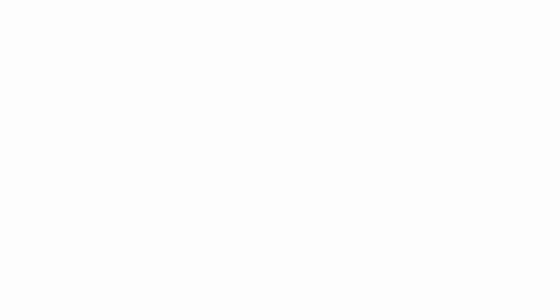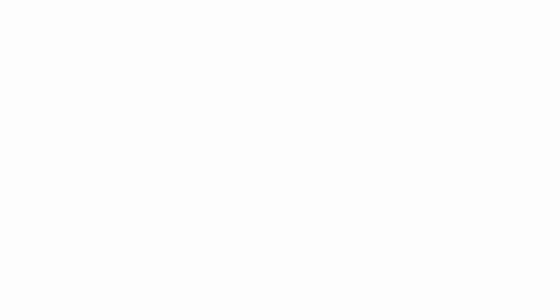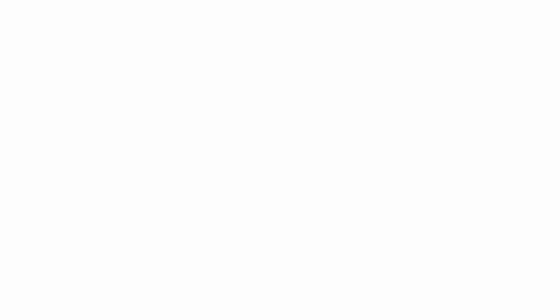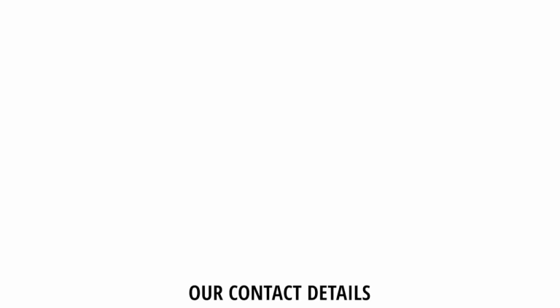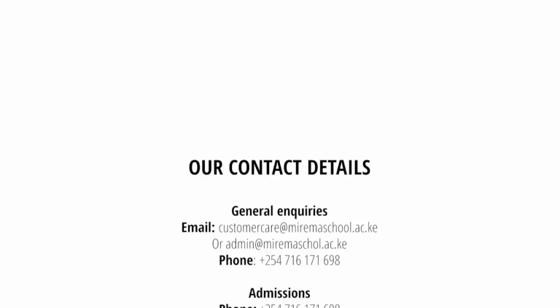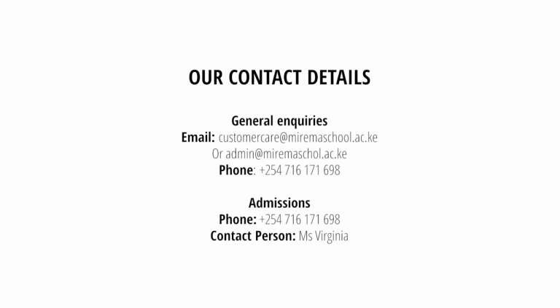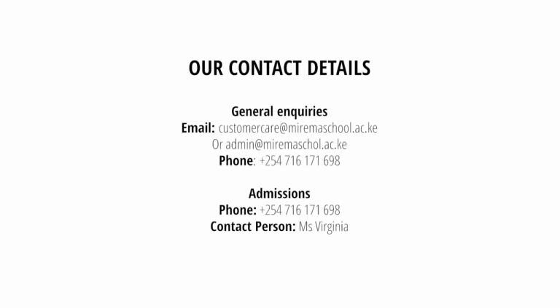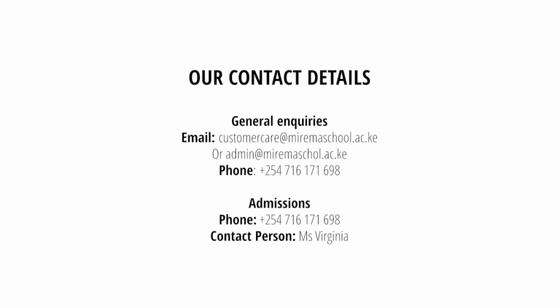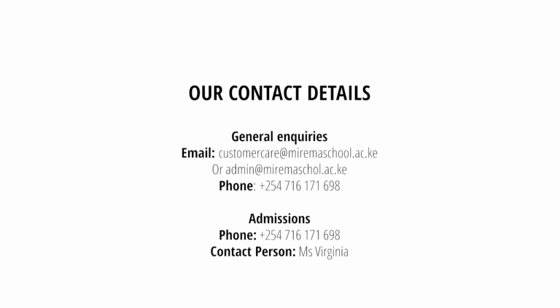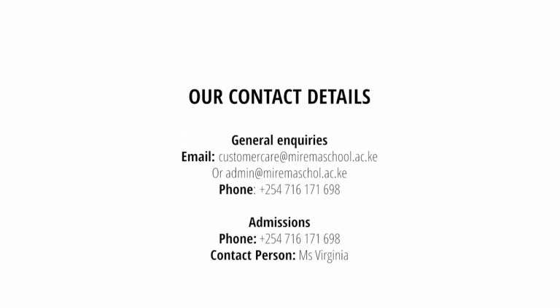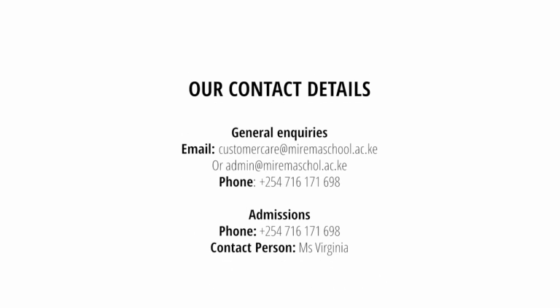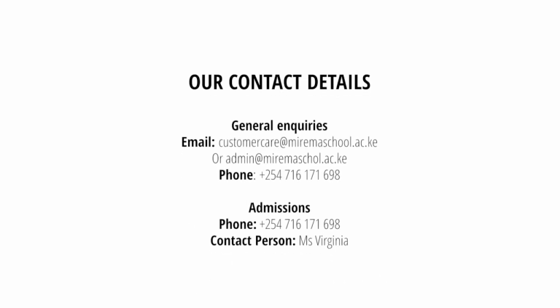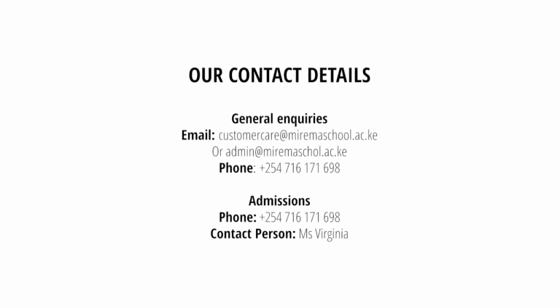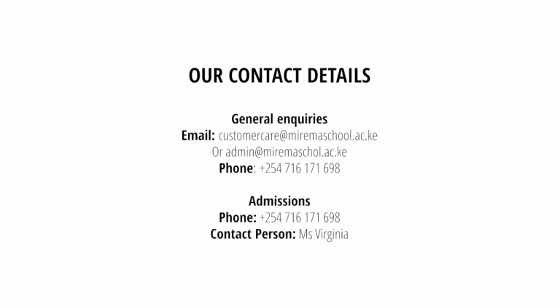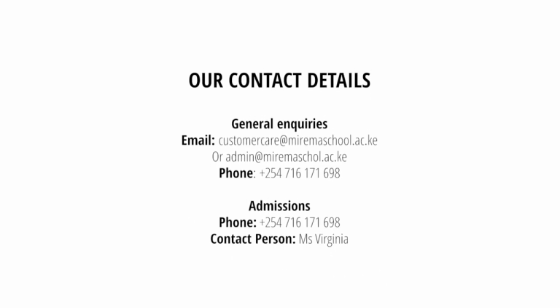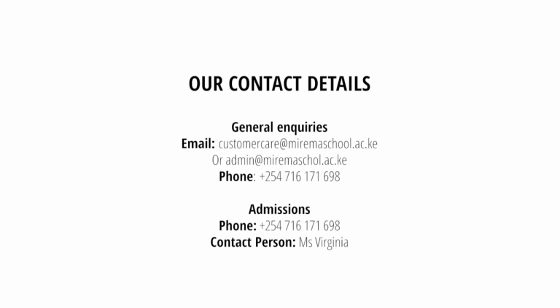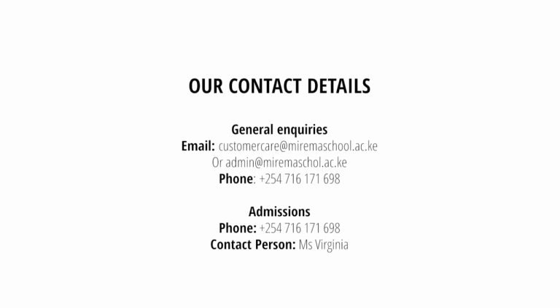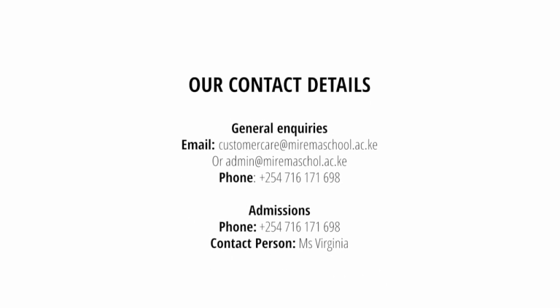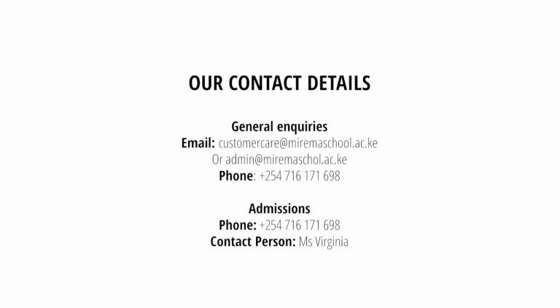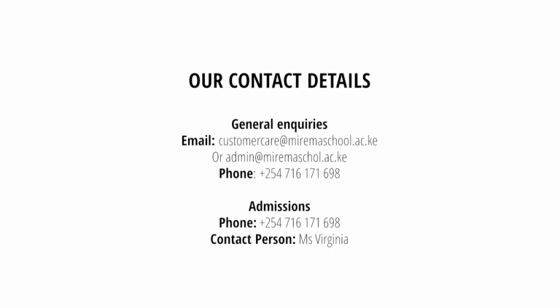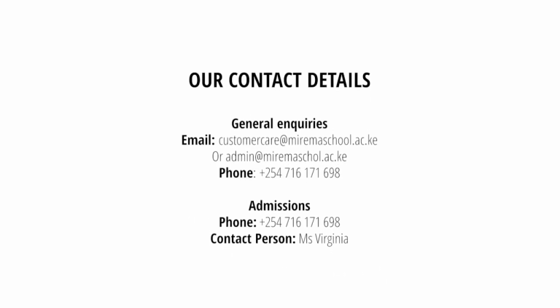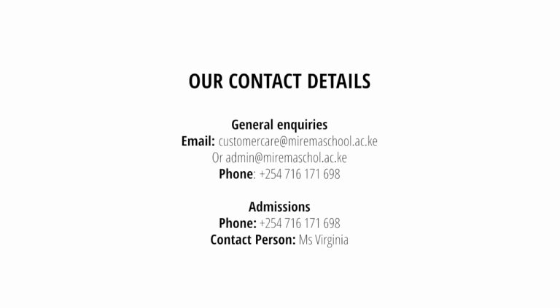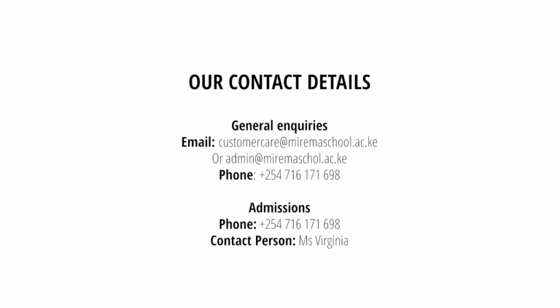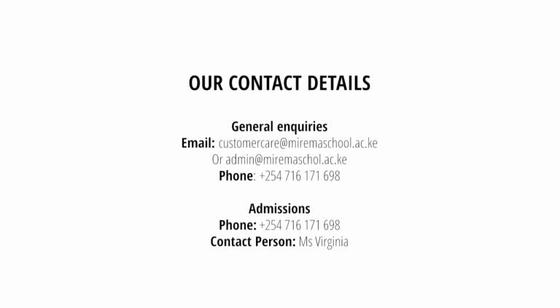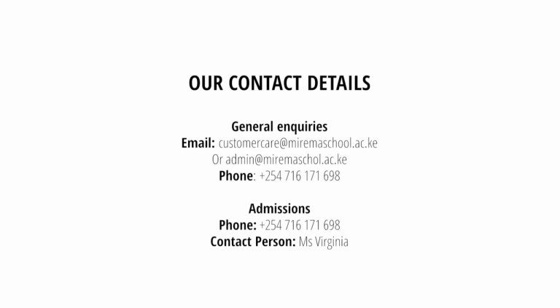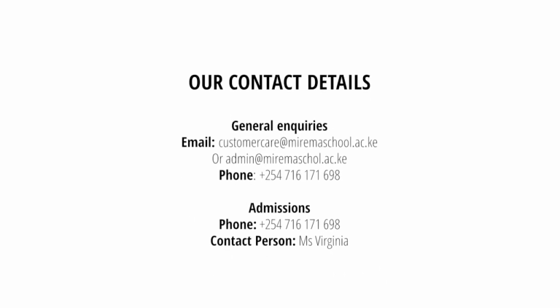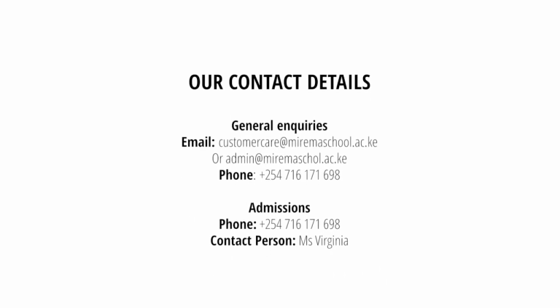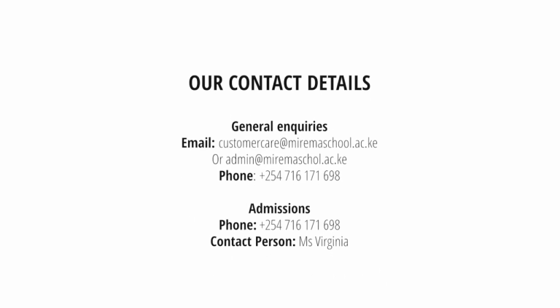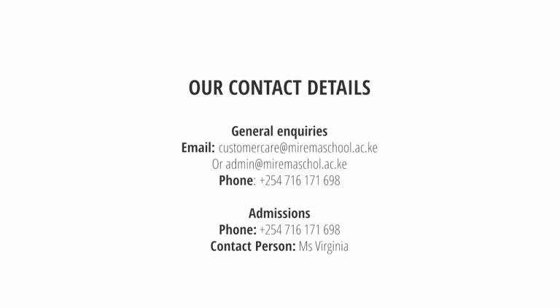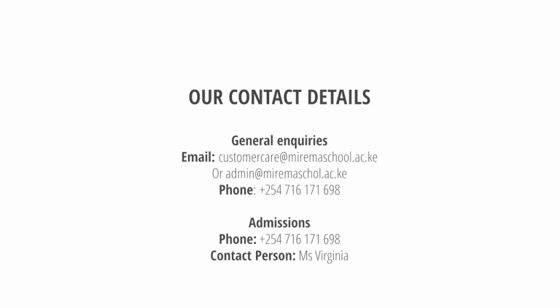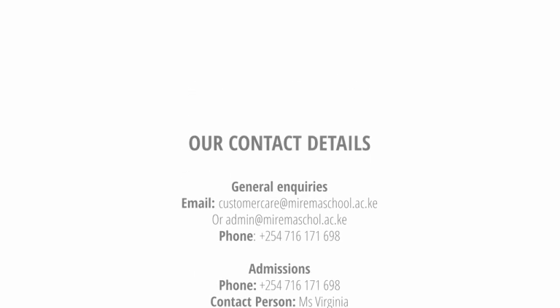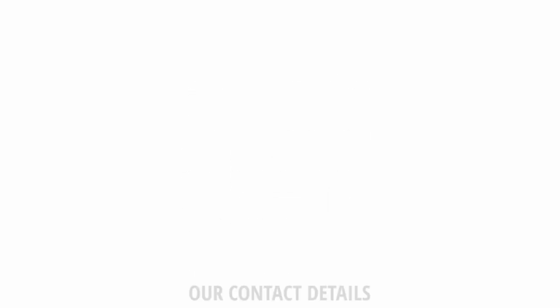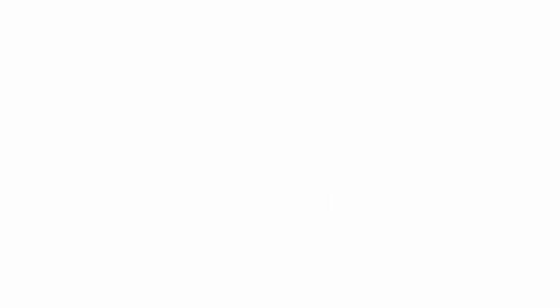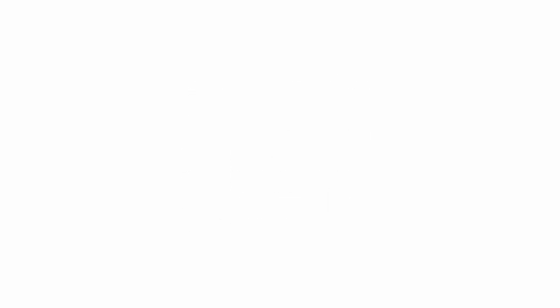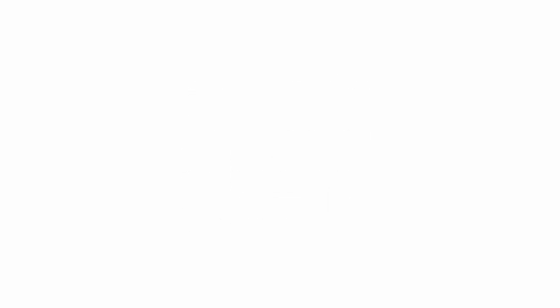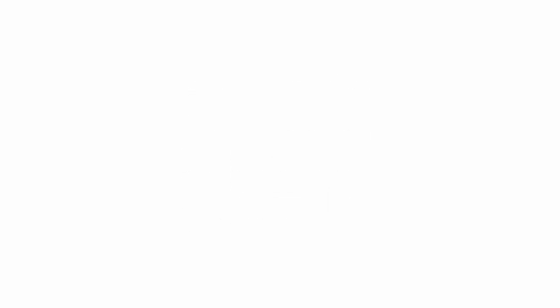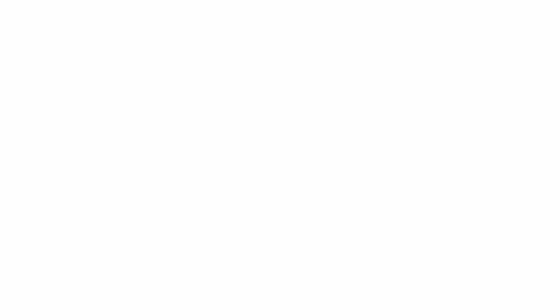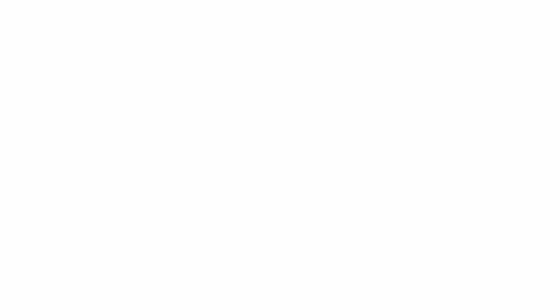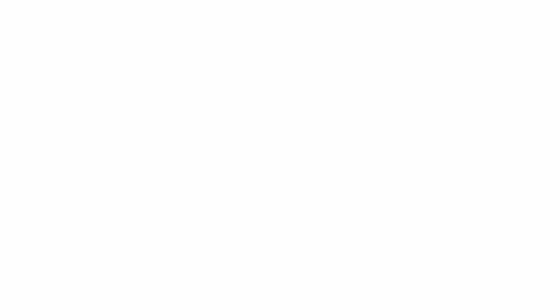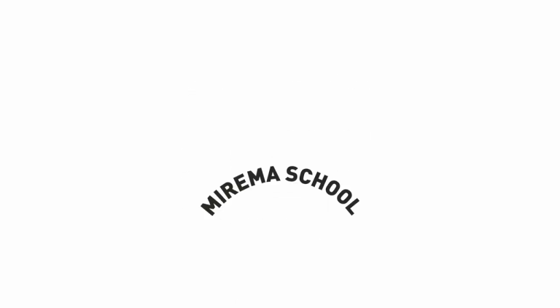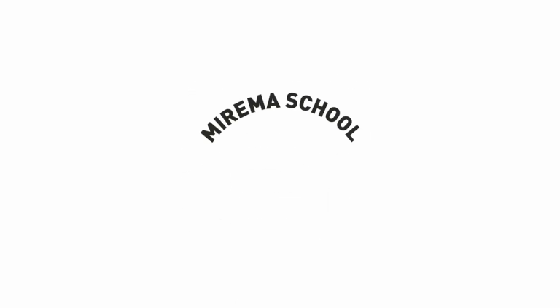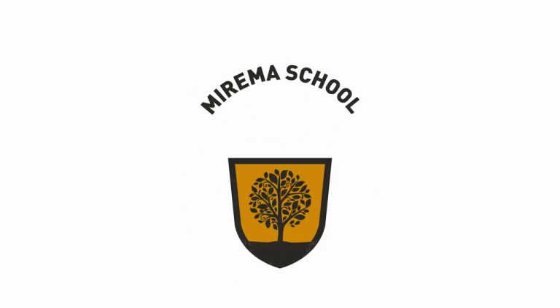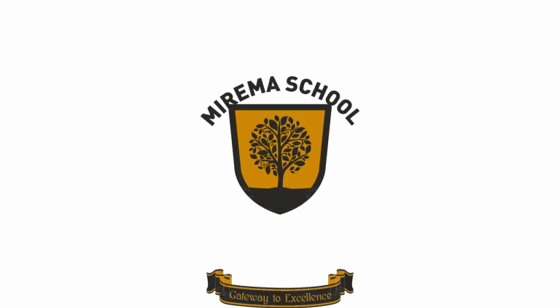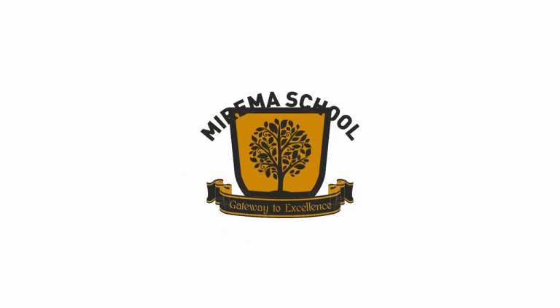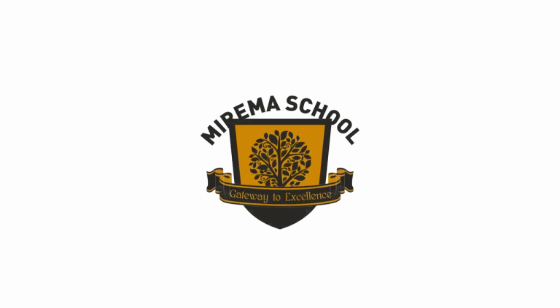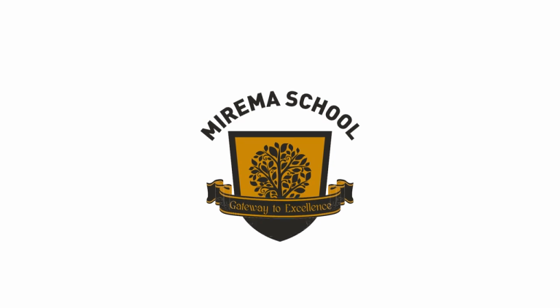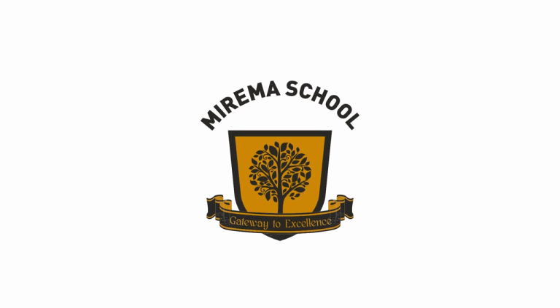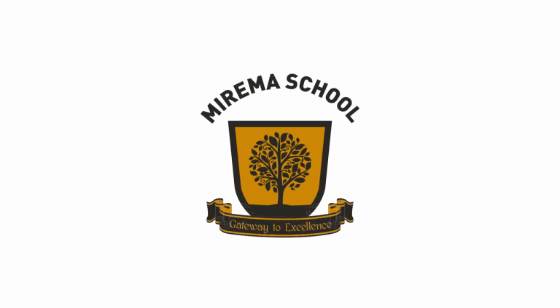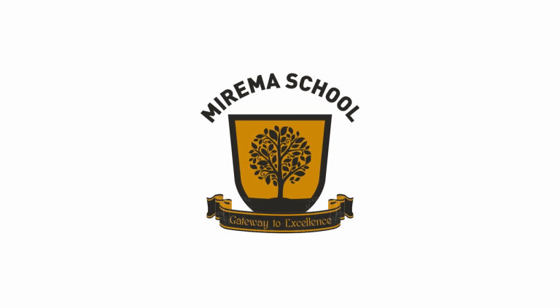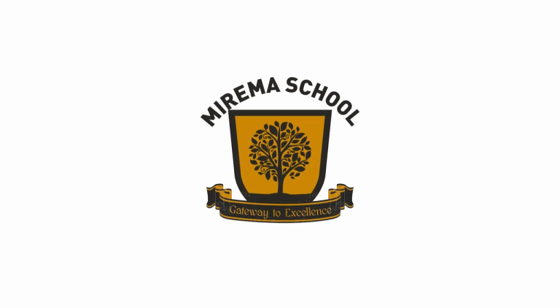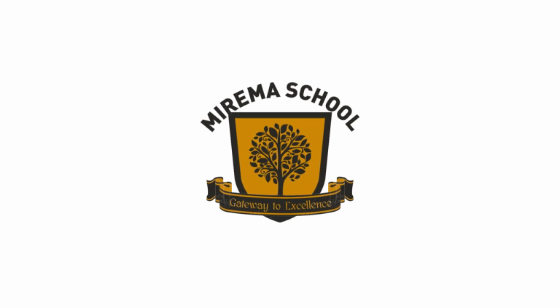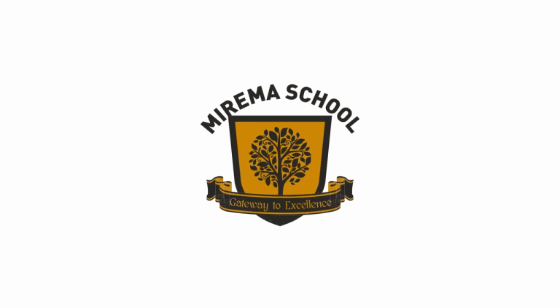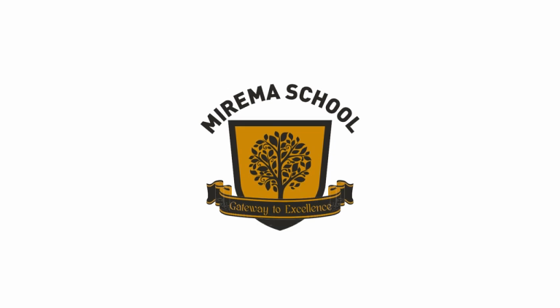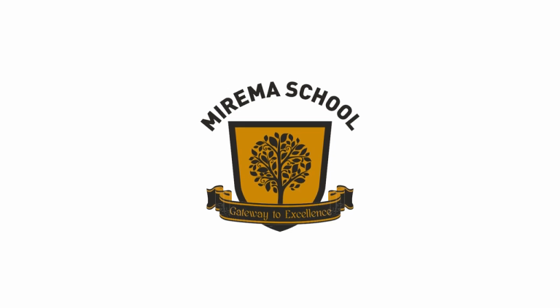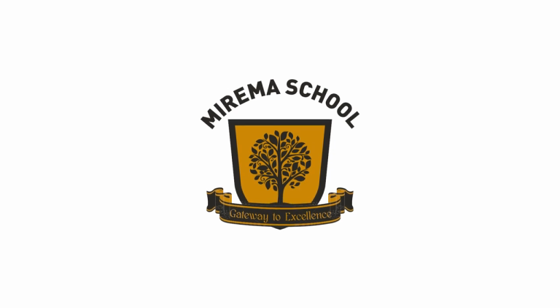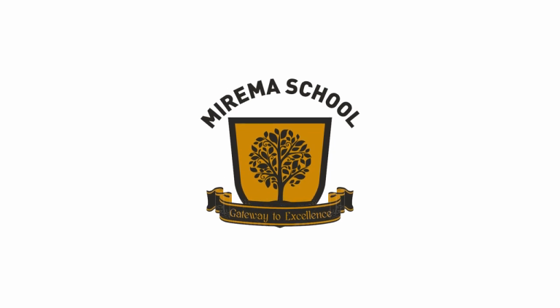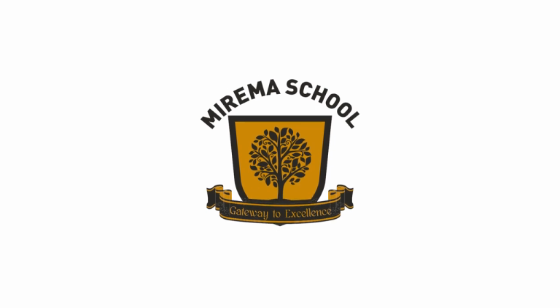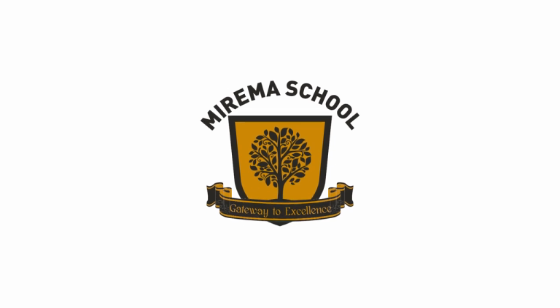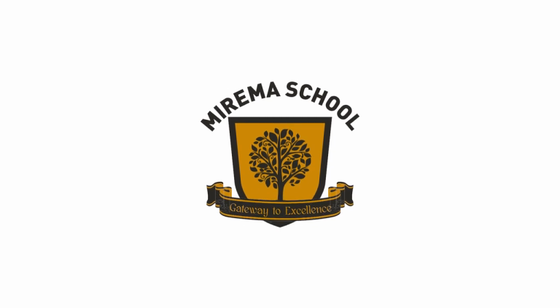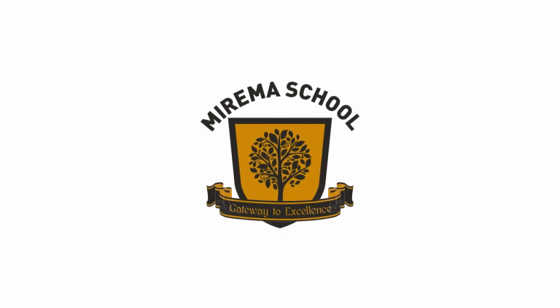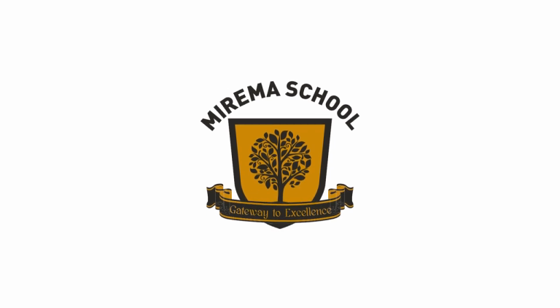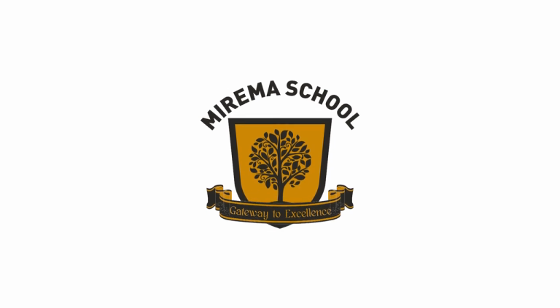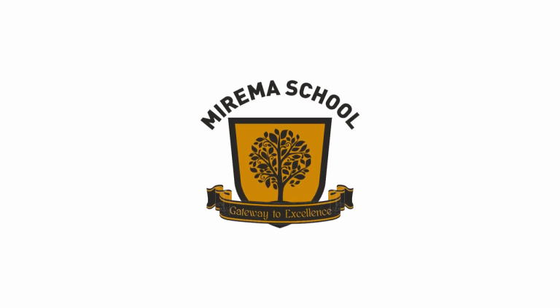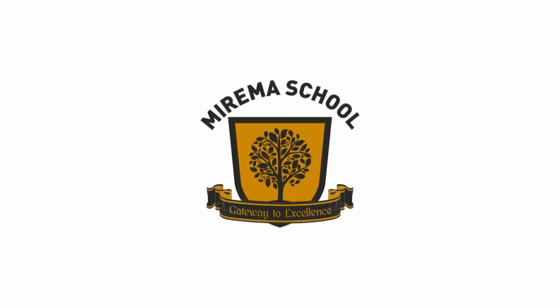Contact us today to find out how you can become a part of the Mirema School Boarding House family.